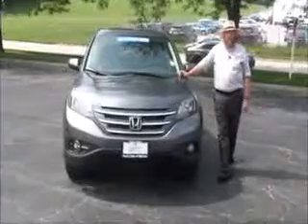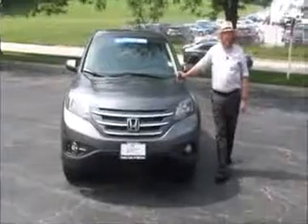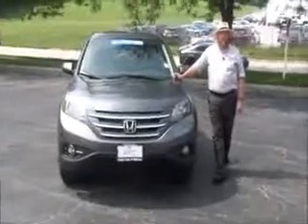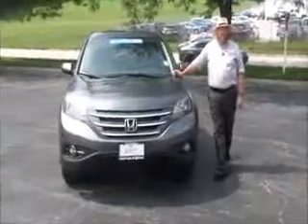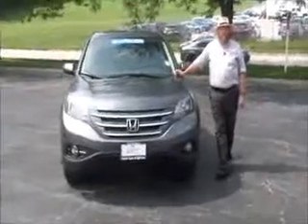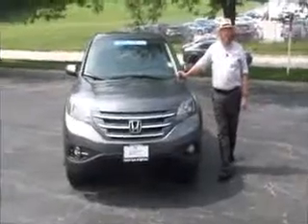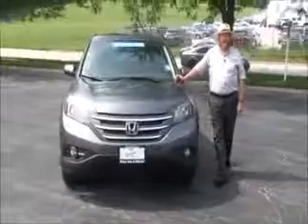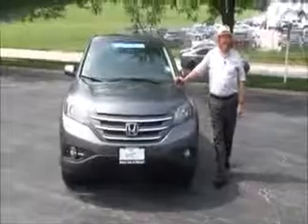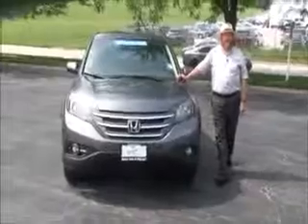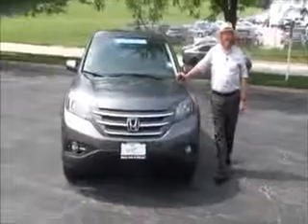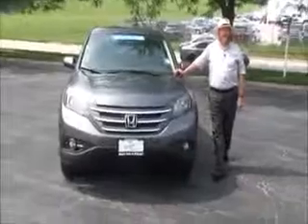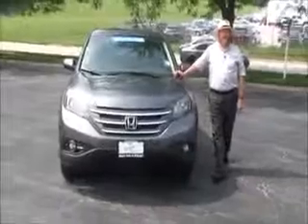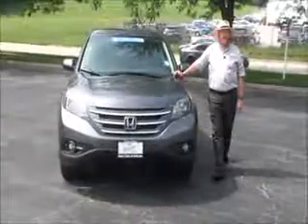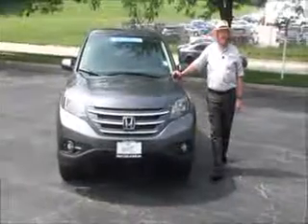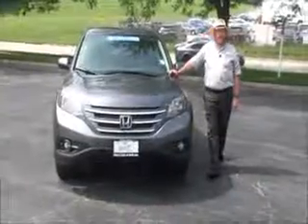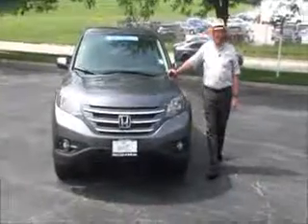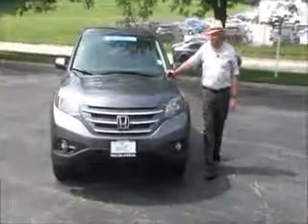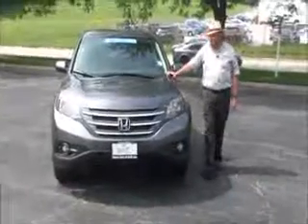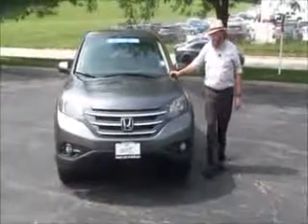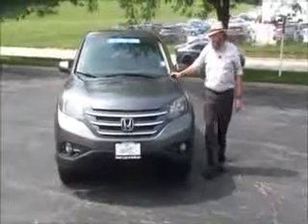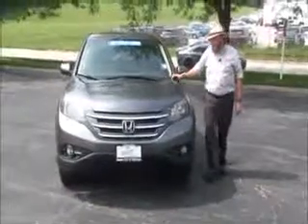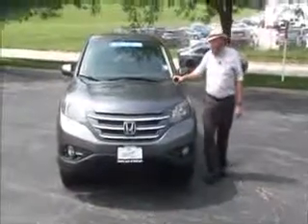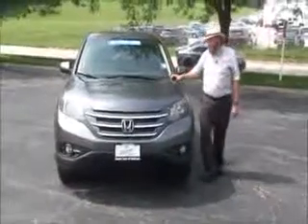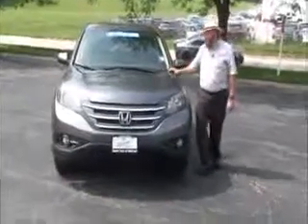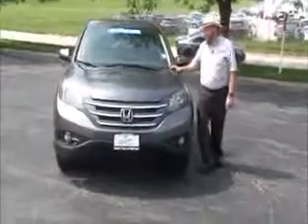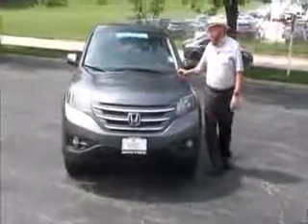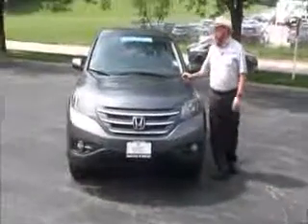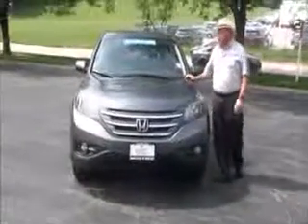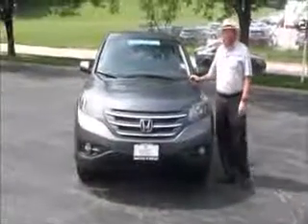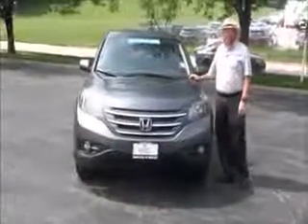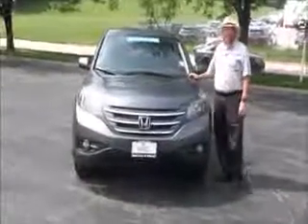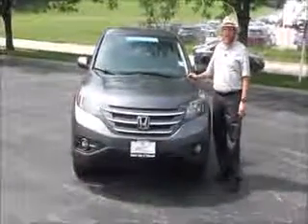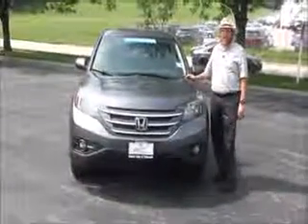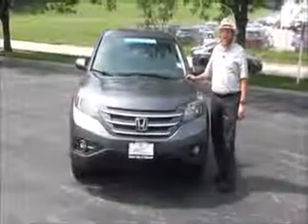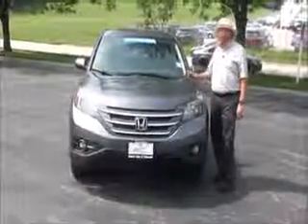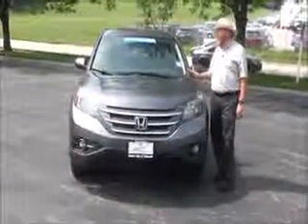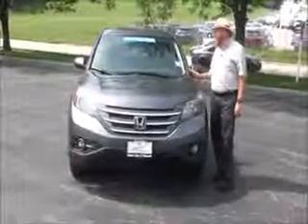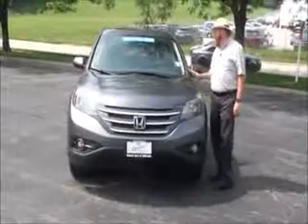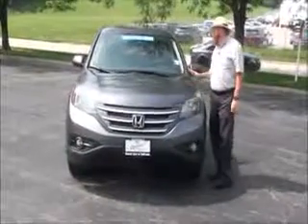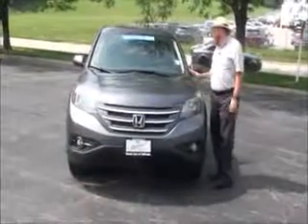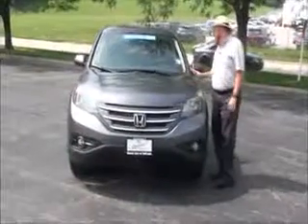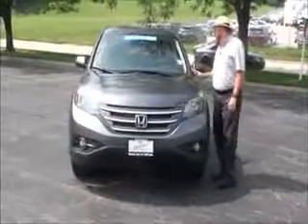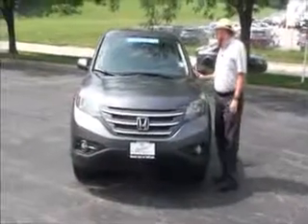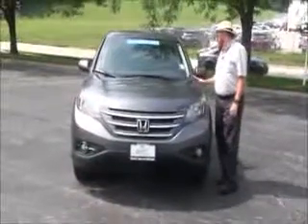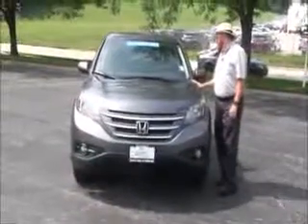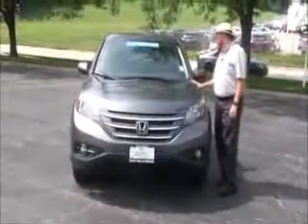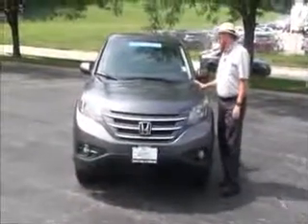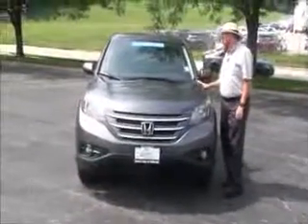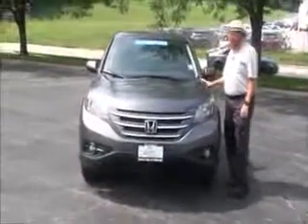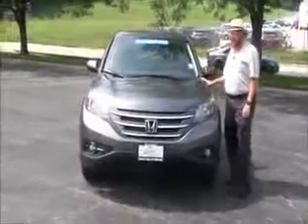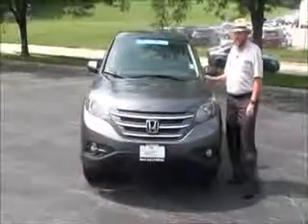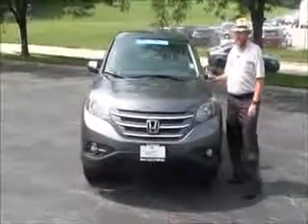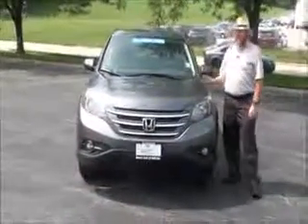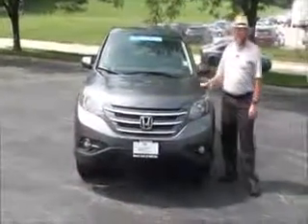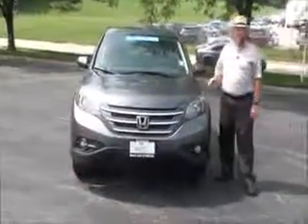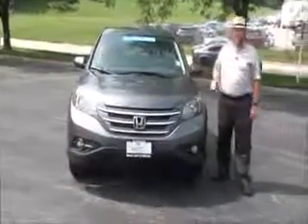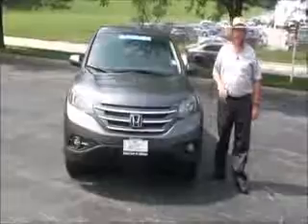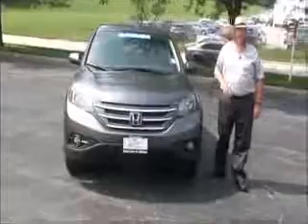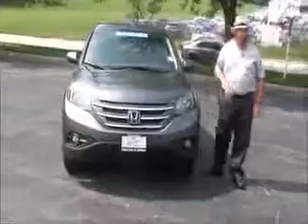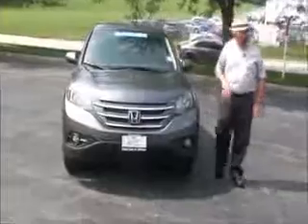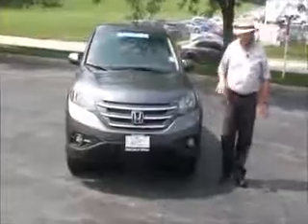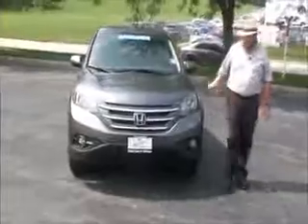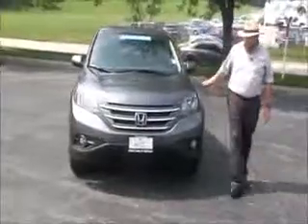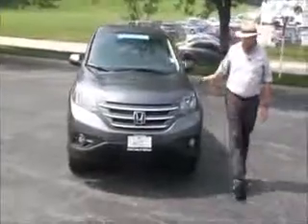Brian Kelly here from the Honda Giant, here to show you this 2012 Honda CR-V EX. Just came in on trade and it's got 62,000 miles.